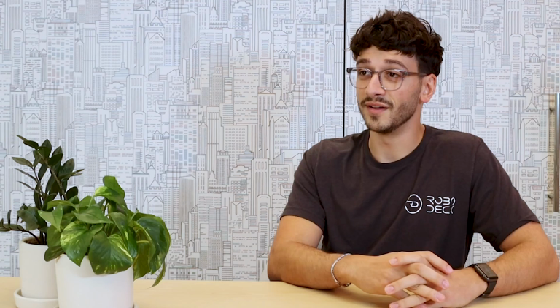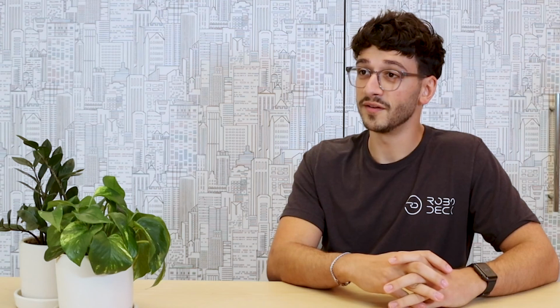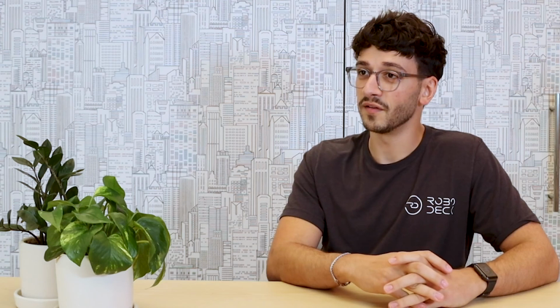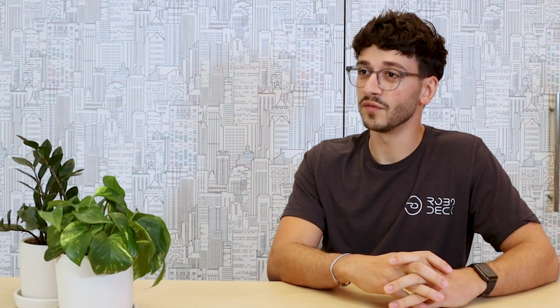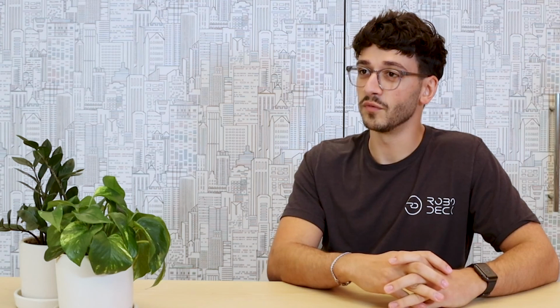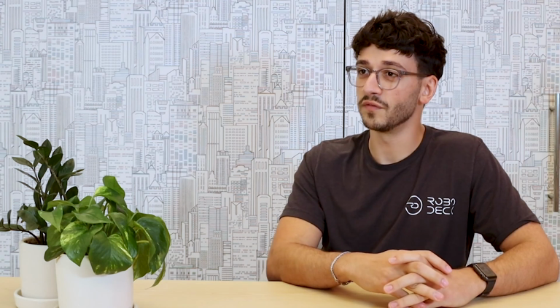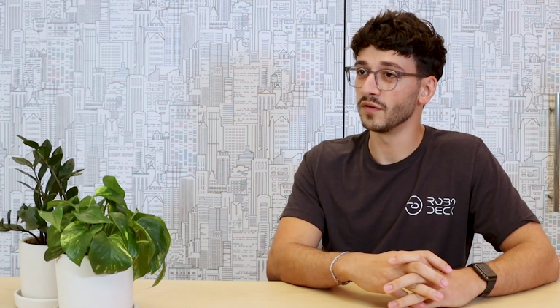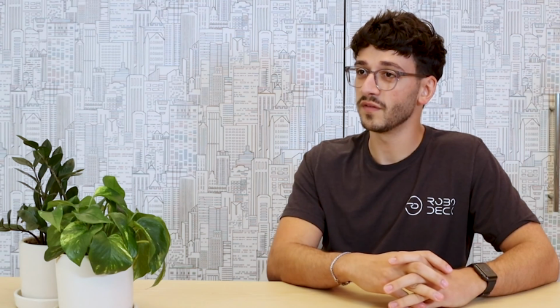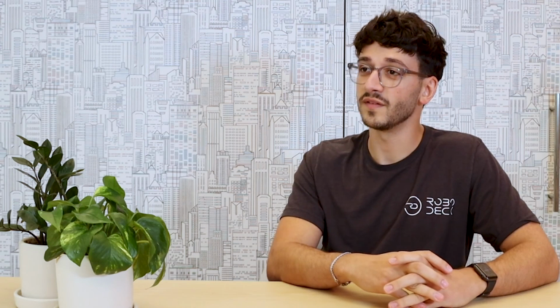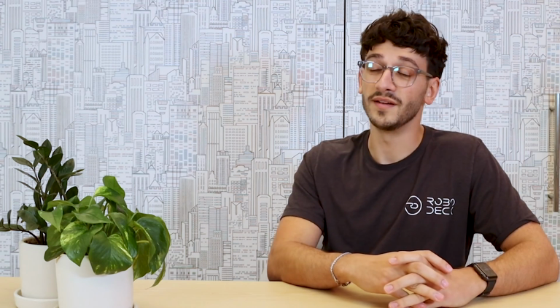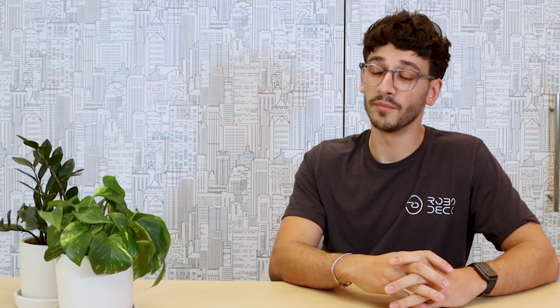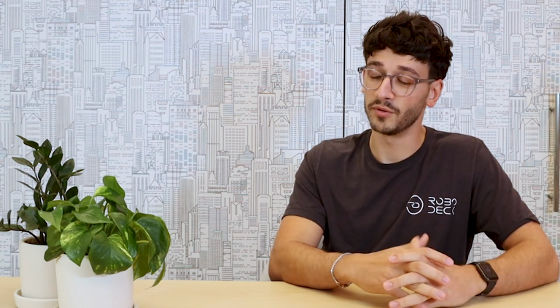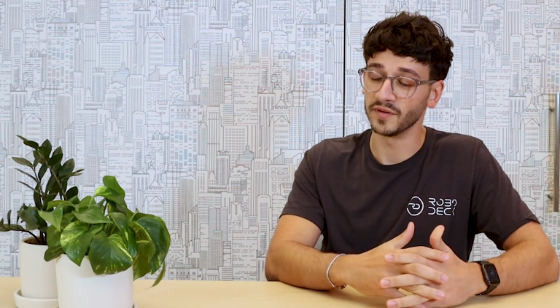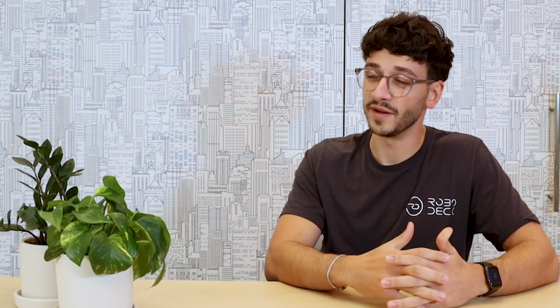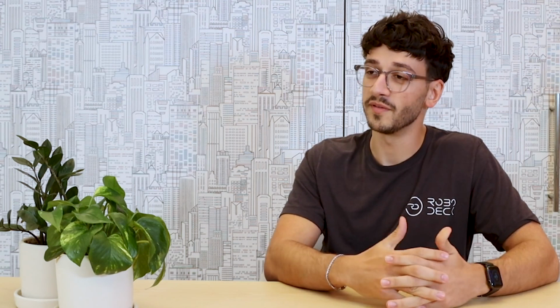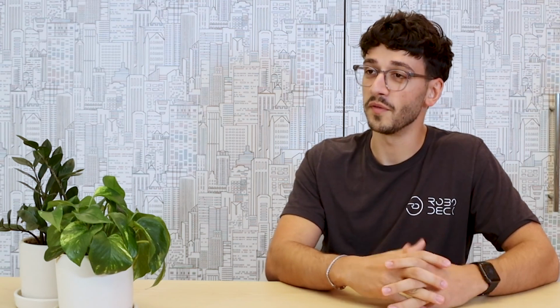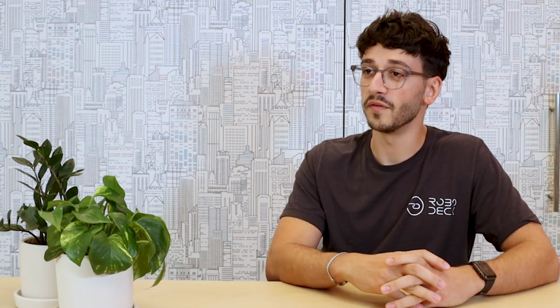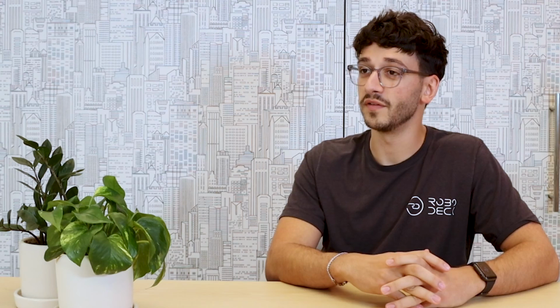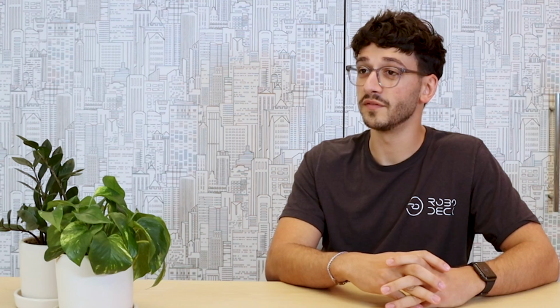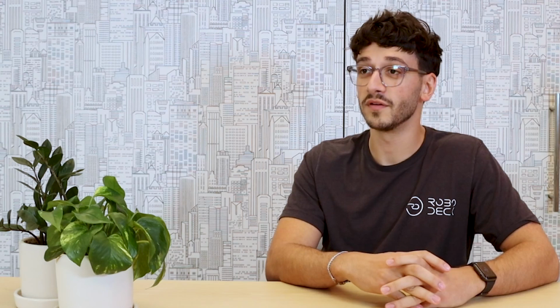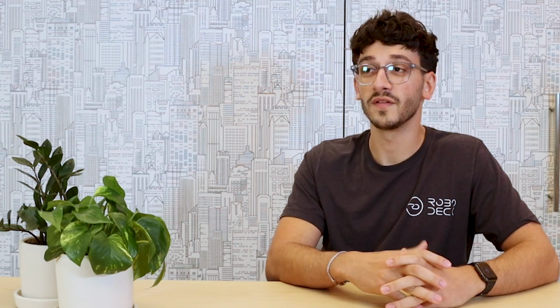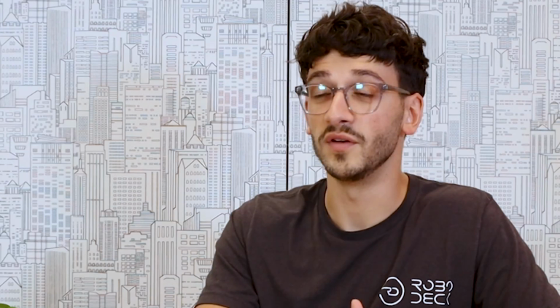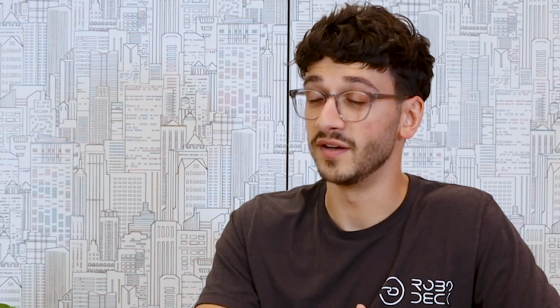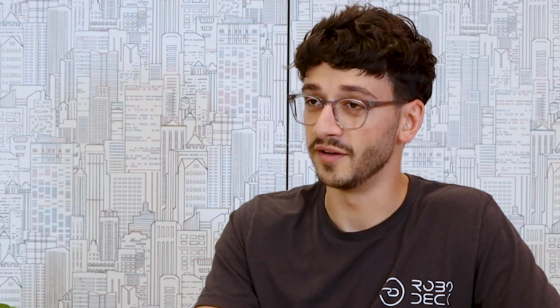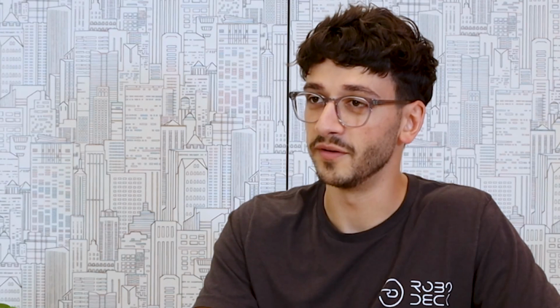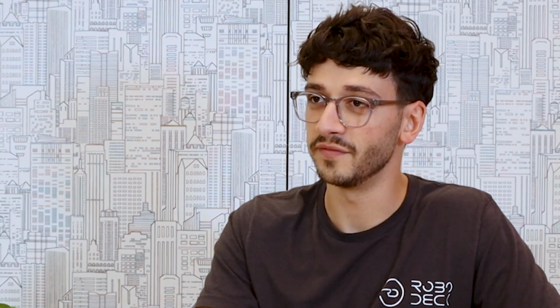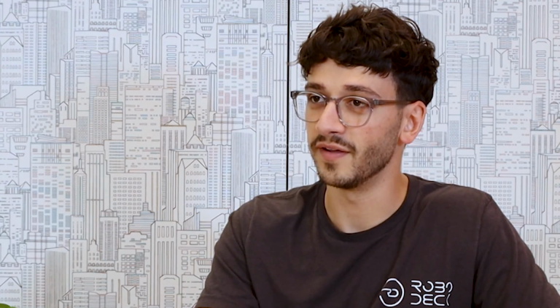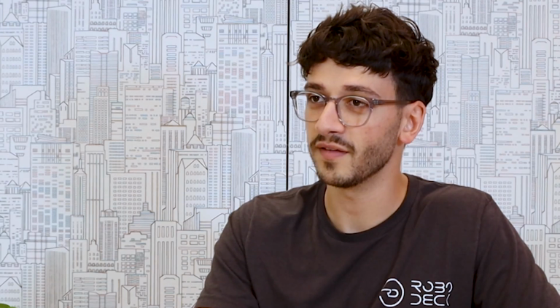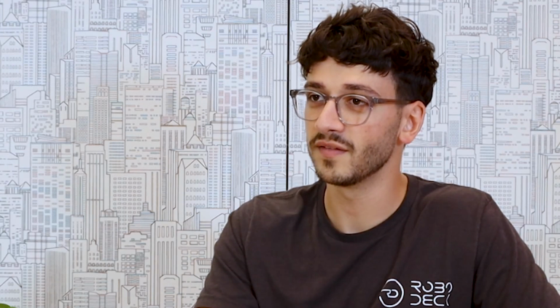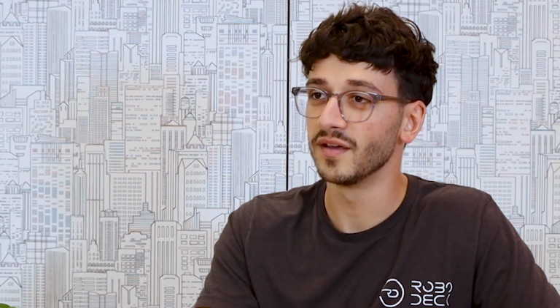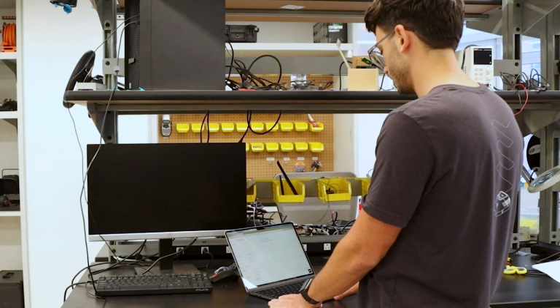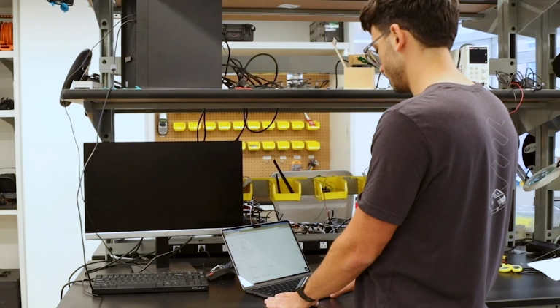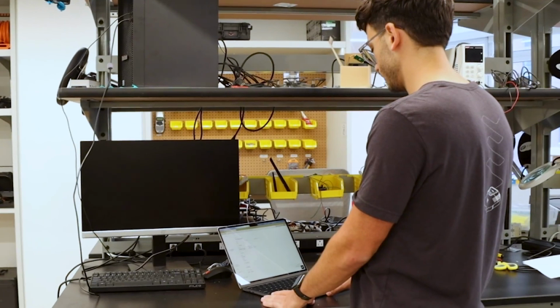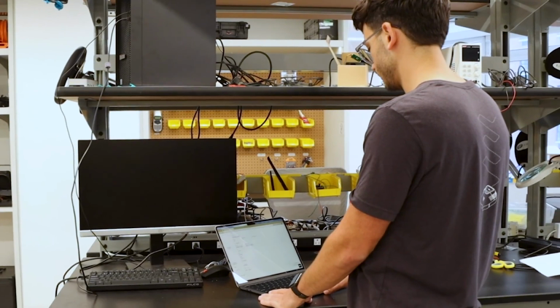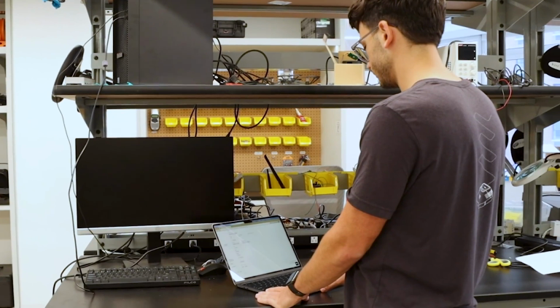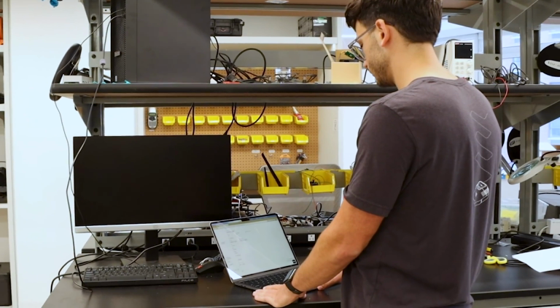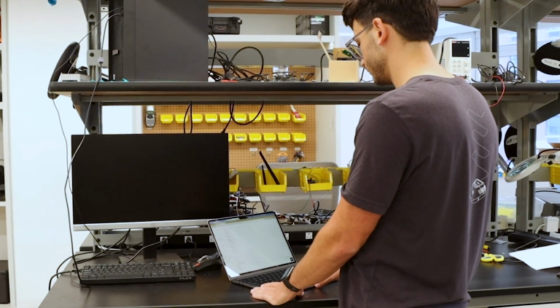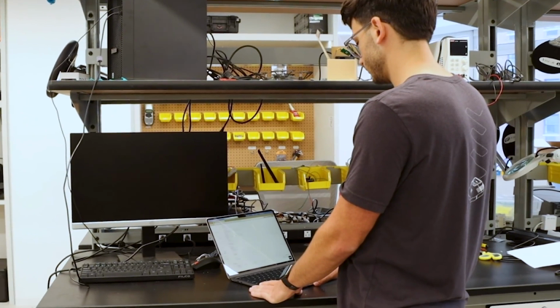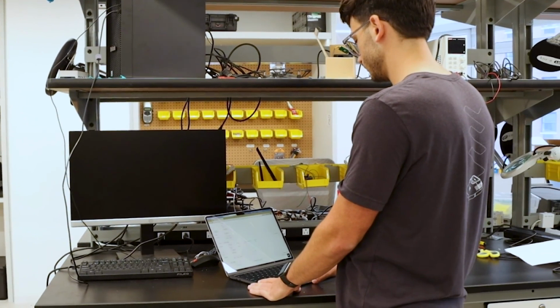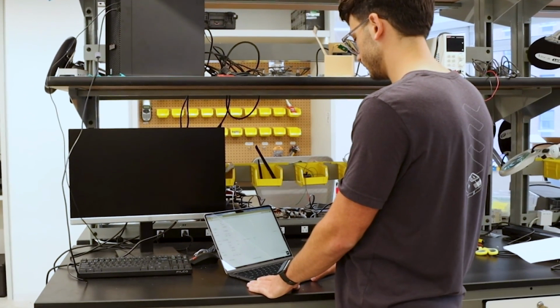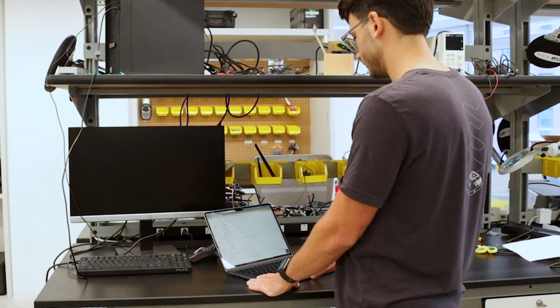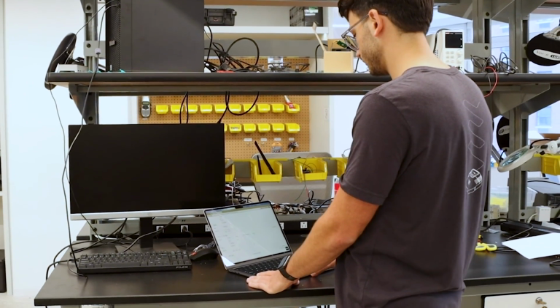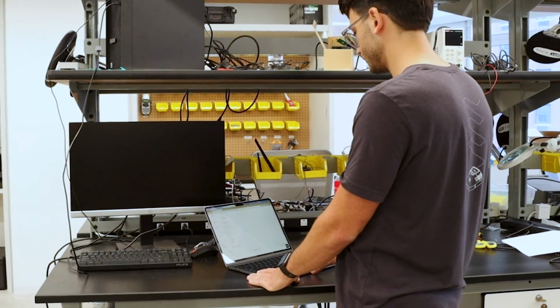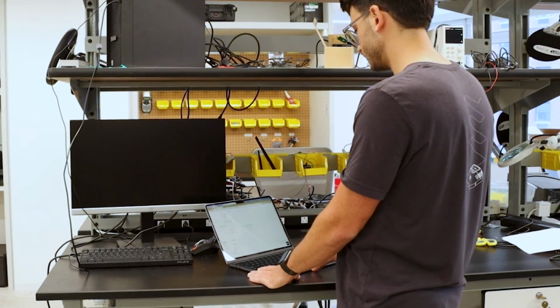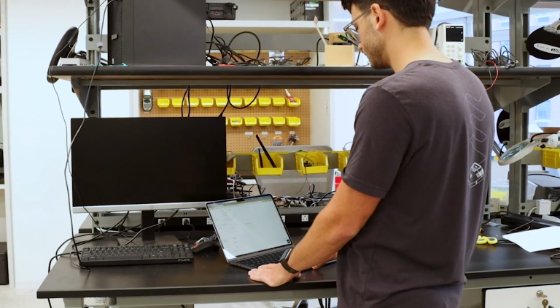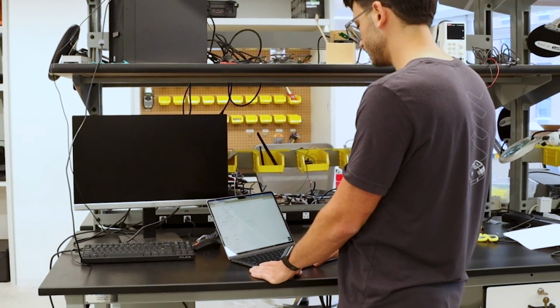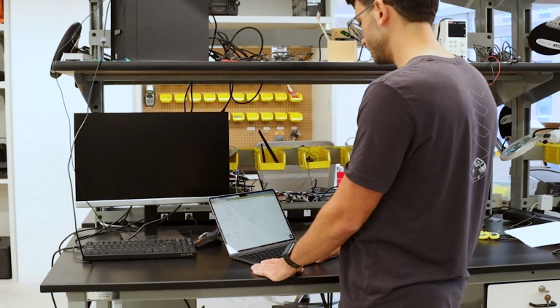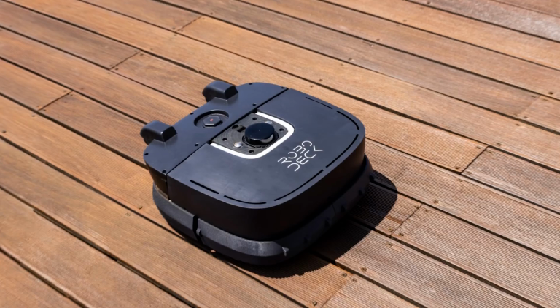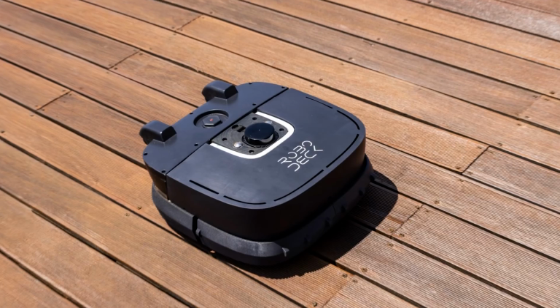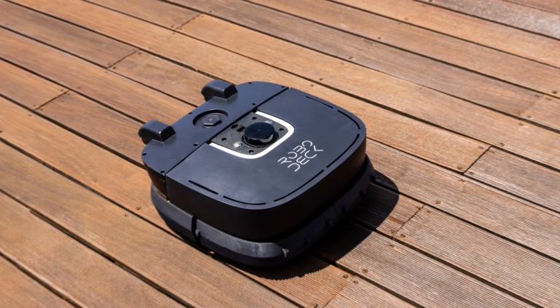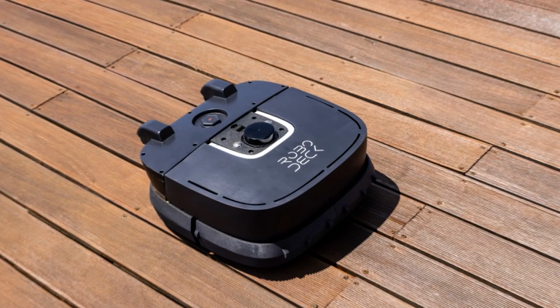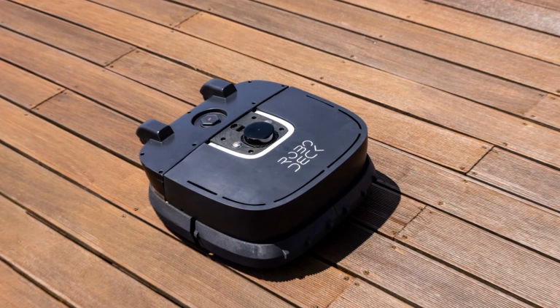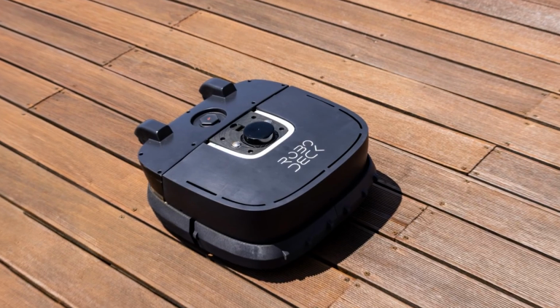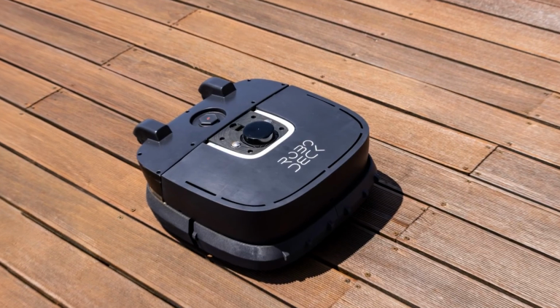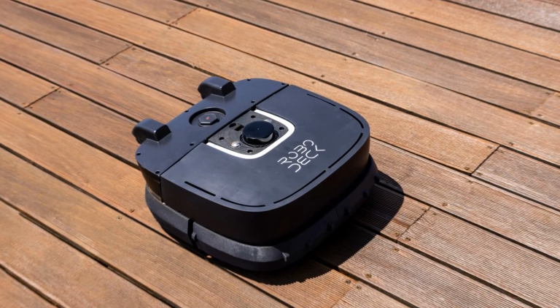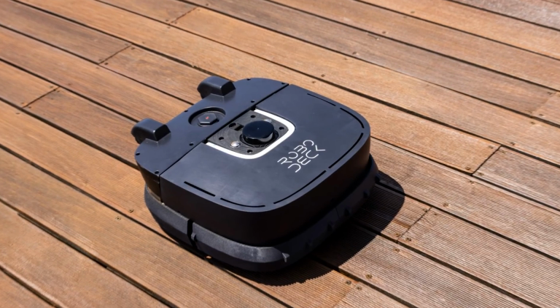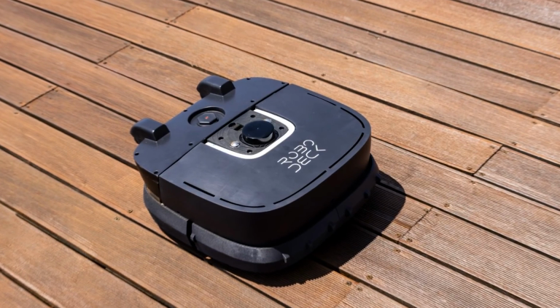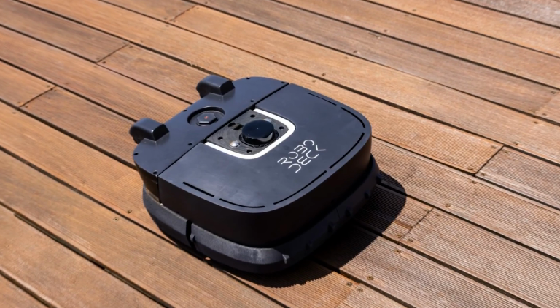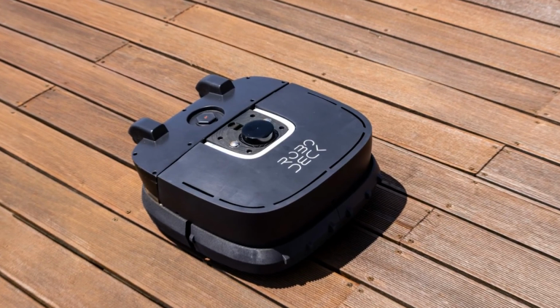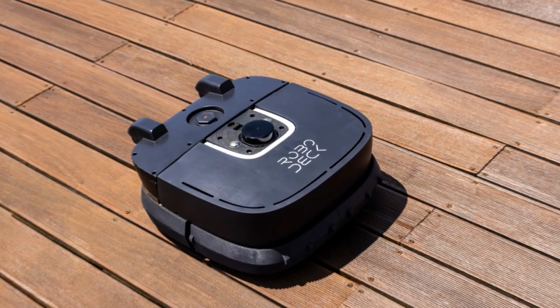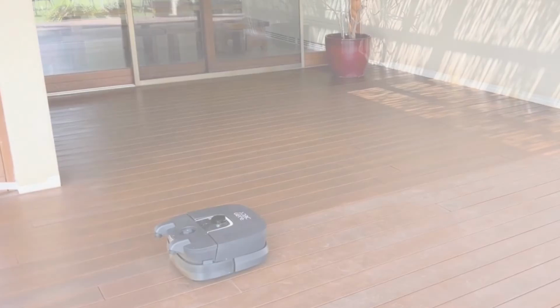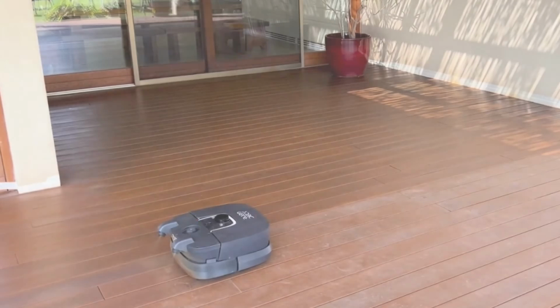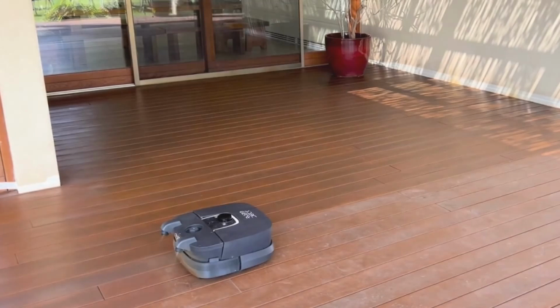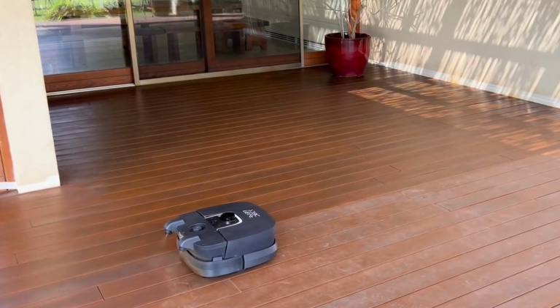To get to customers first and get prototypes out in the field first, you need to iterate fast. VM allows us to ship these products we're developing faster in a superior manner.